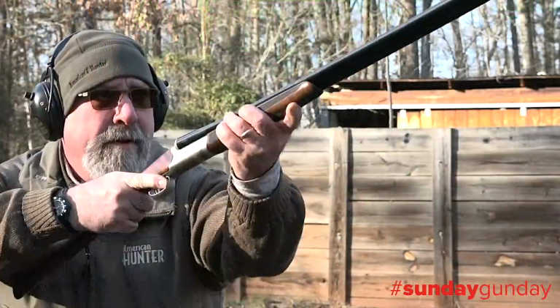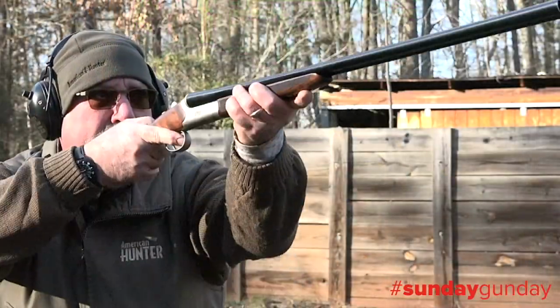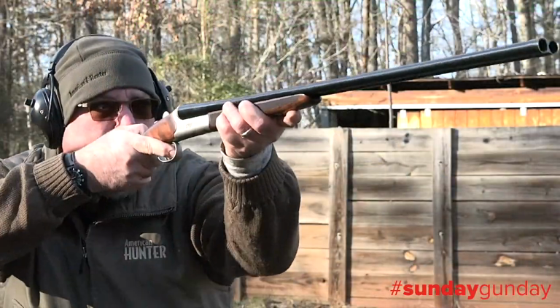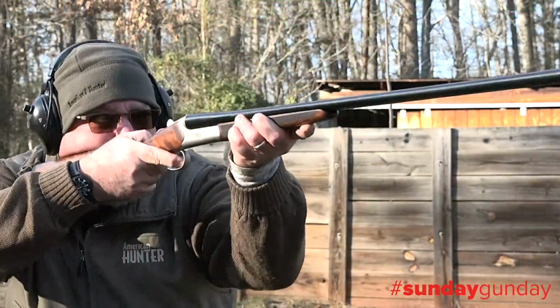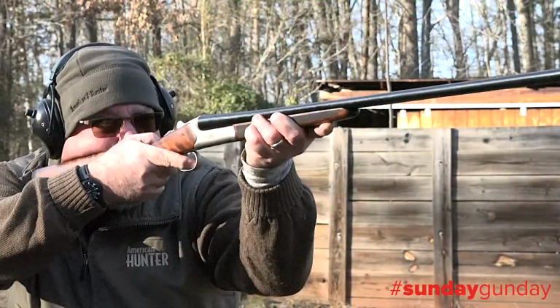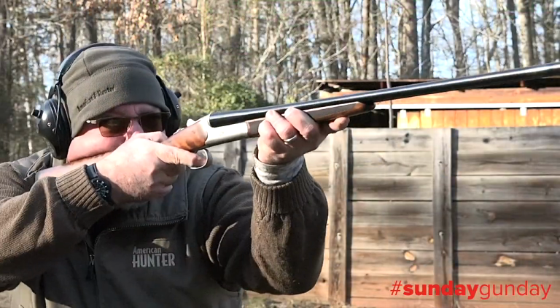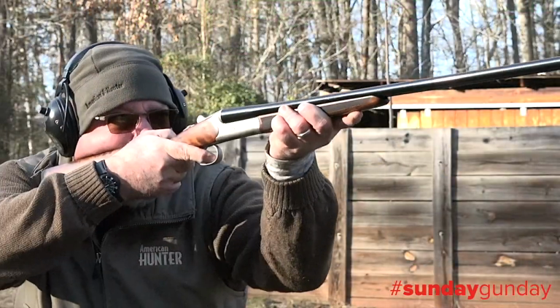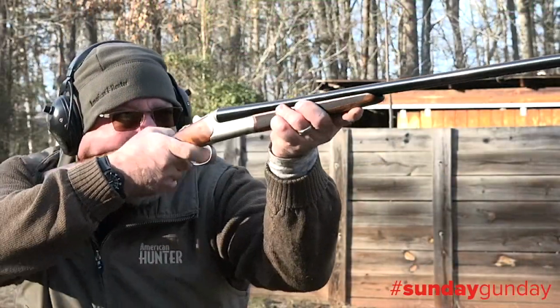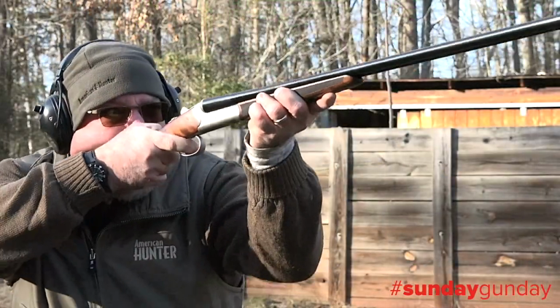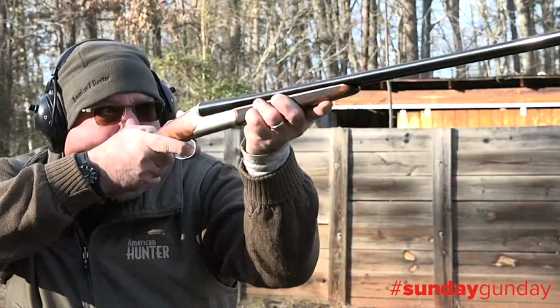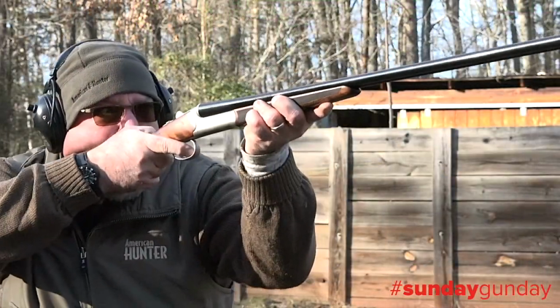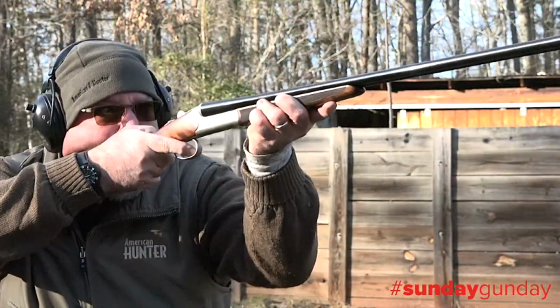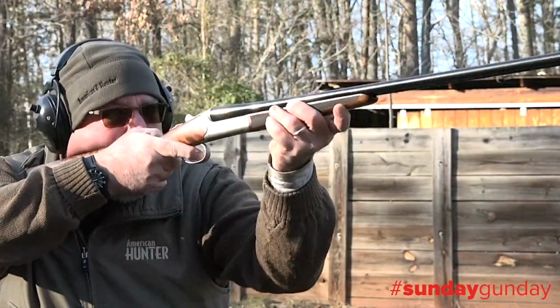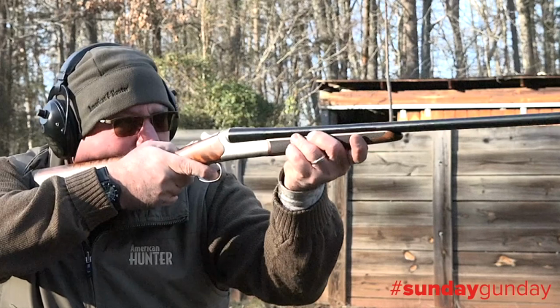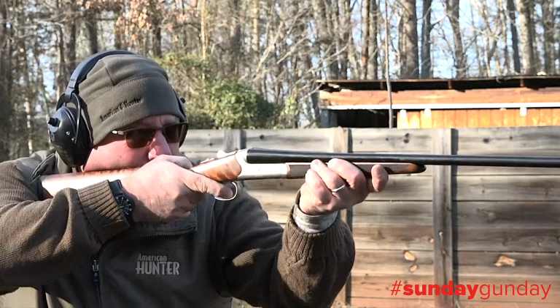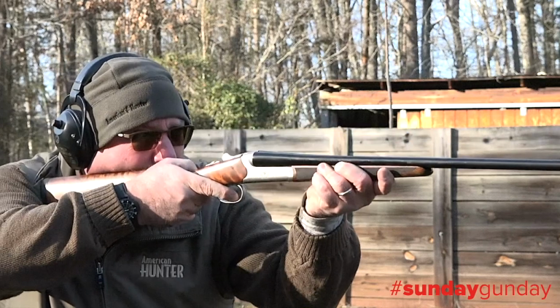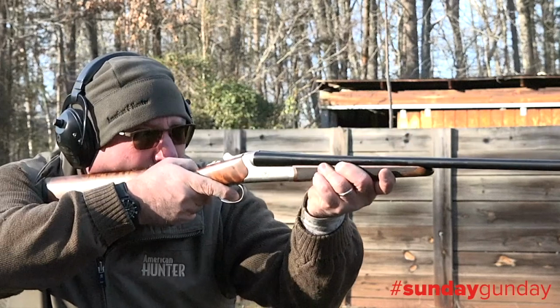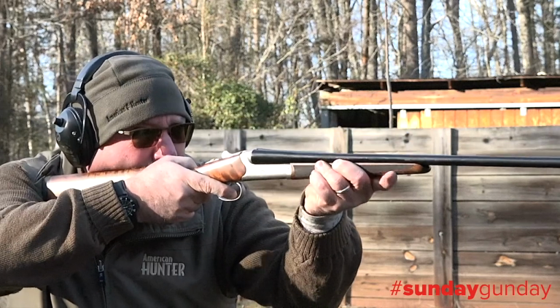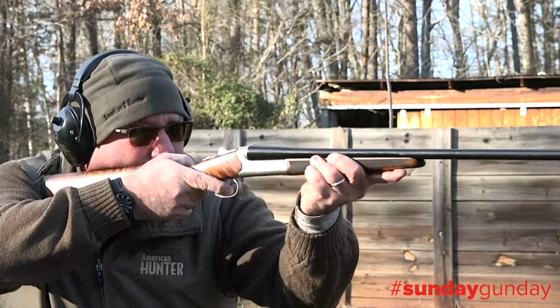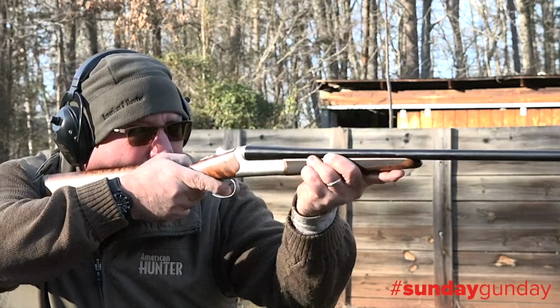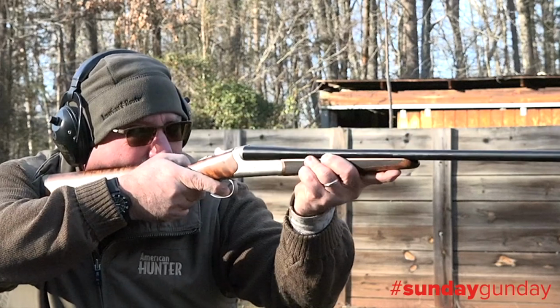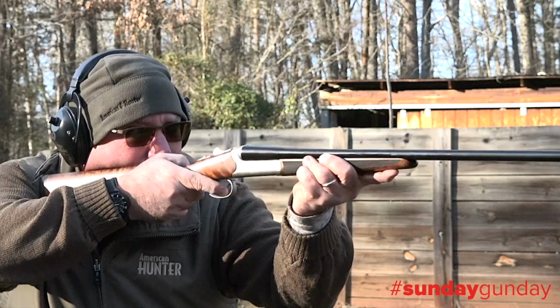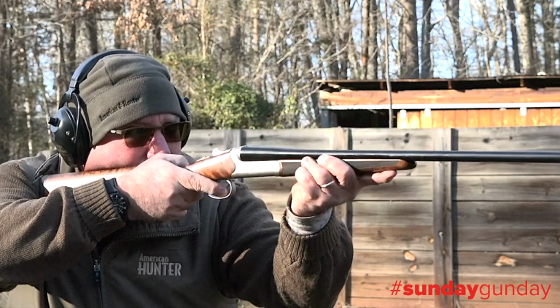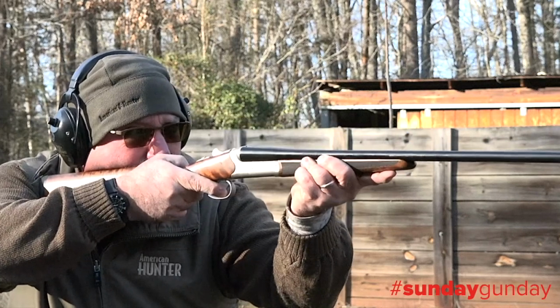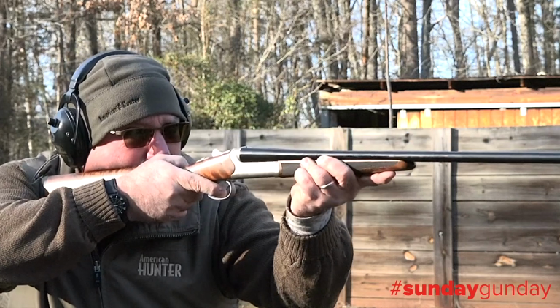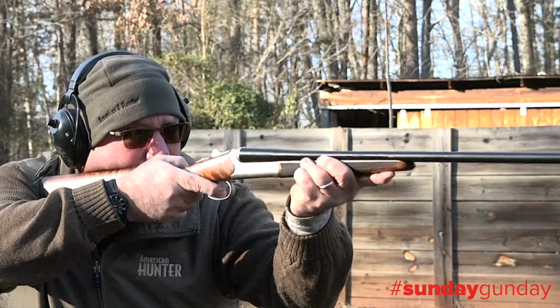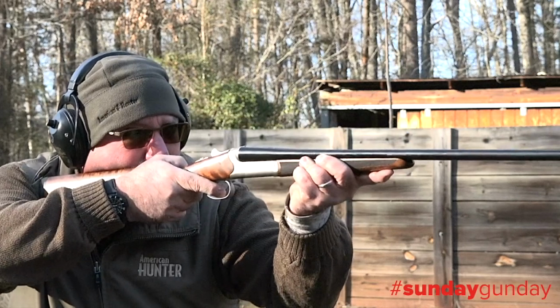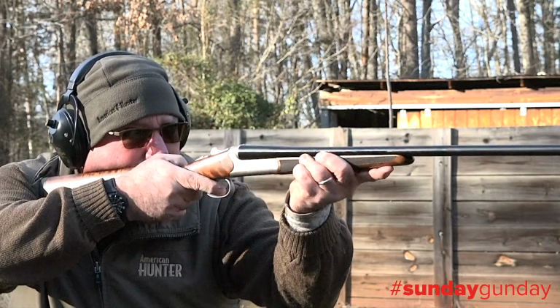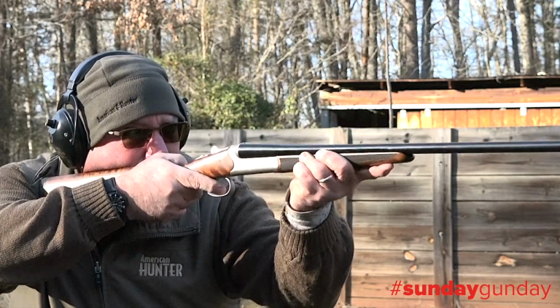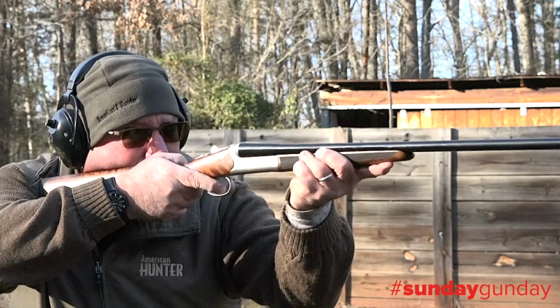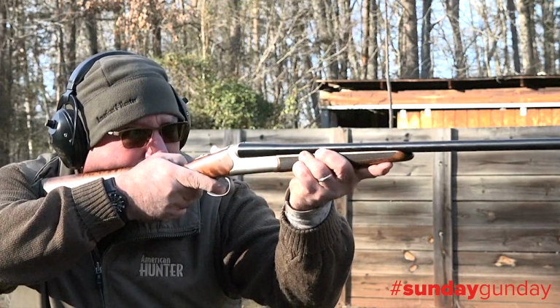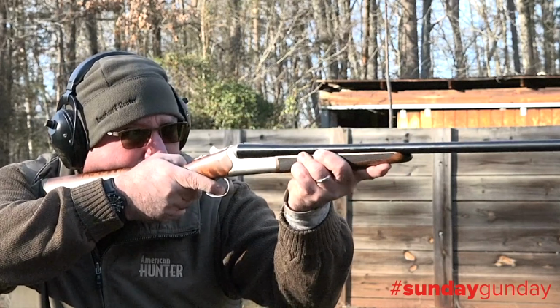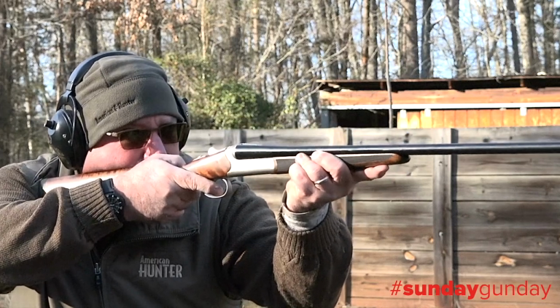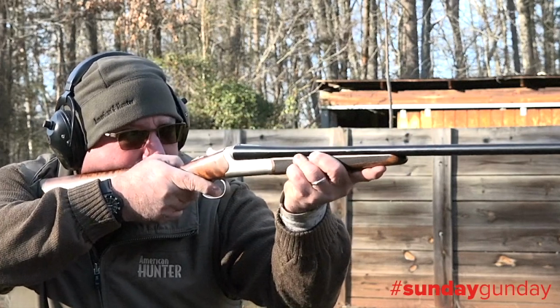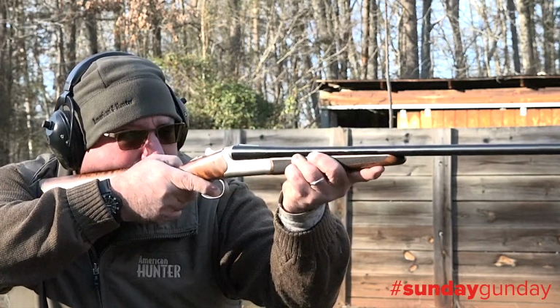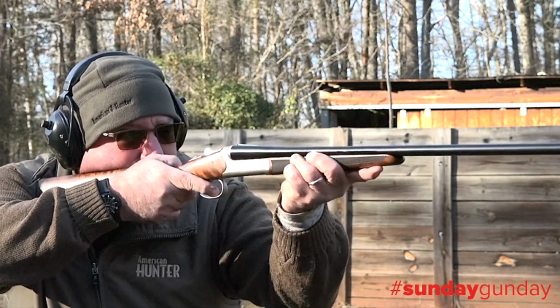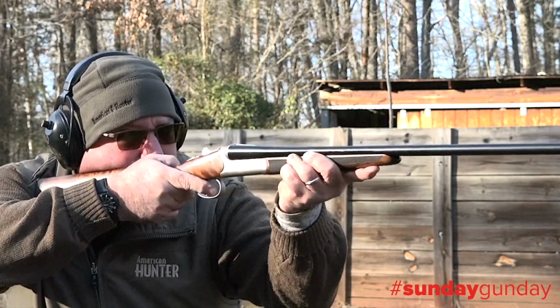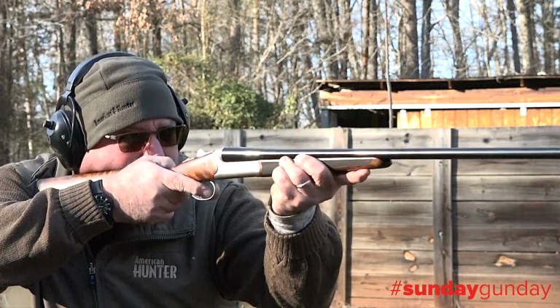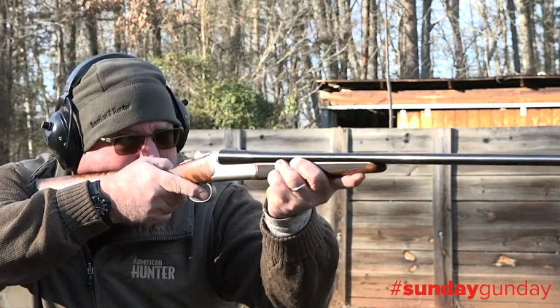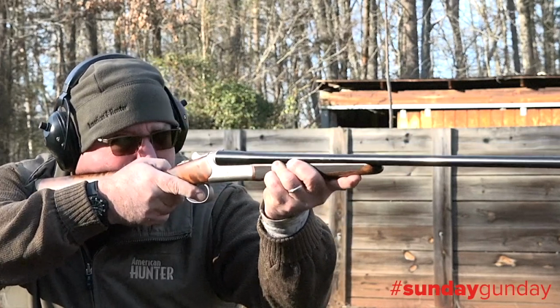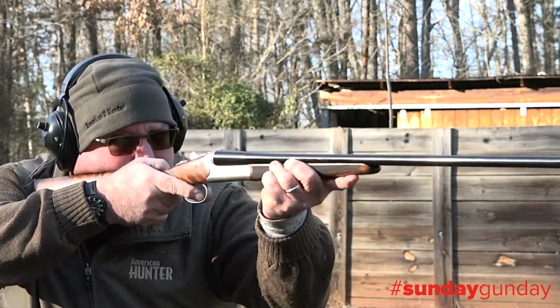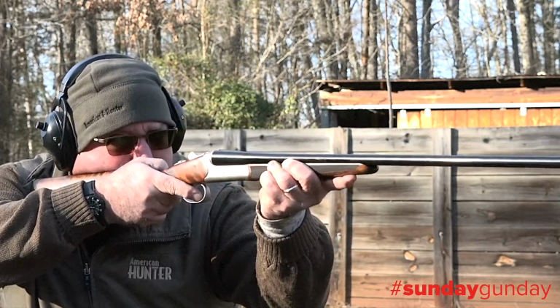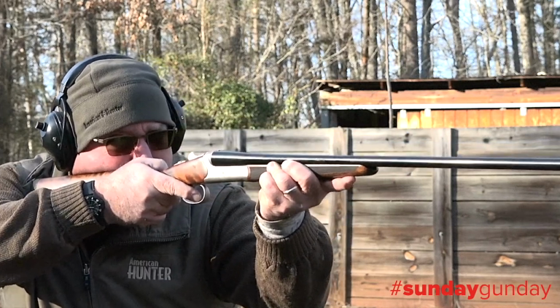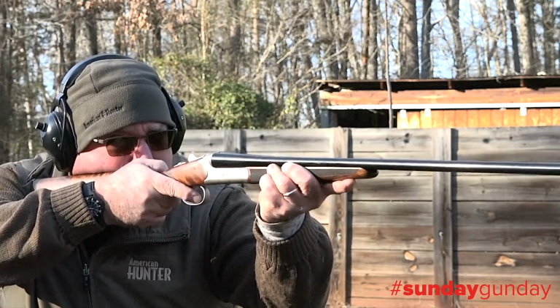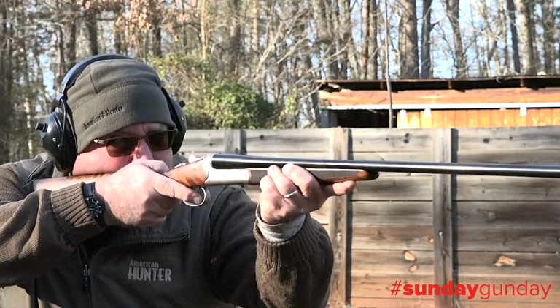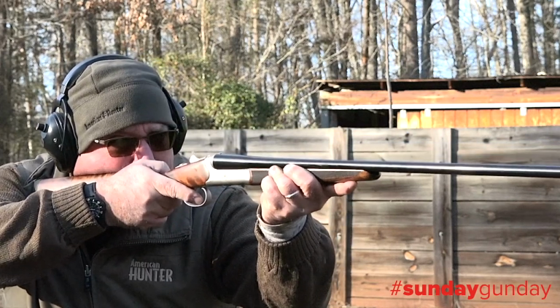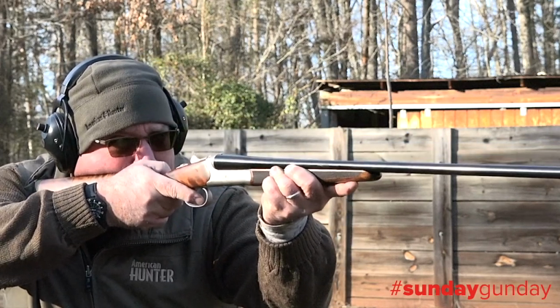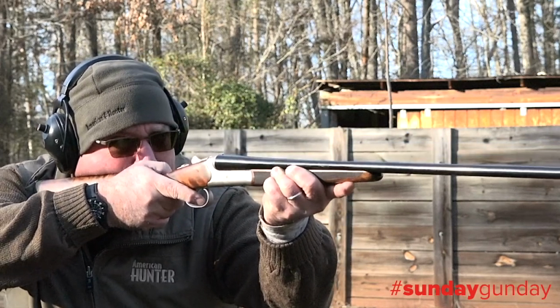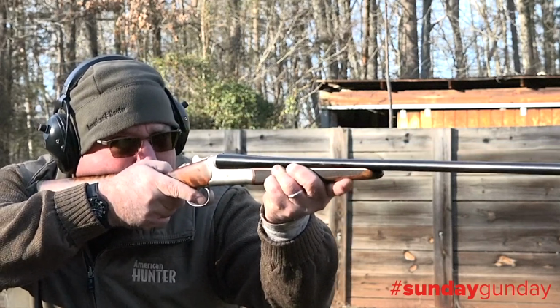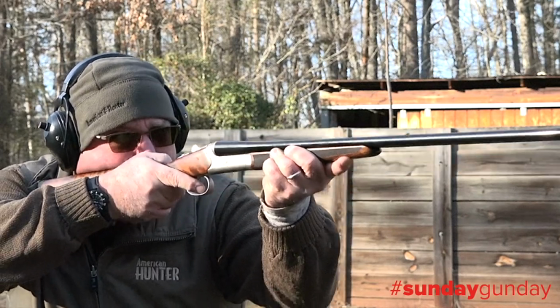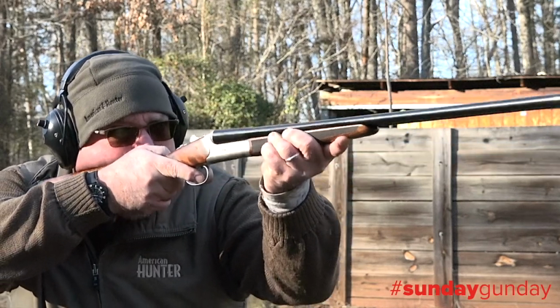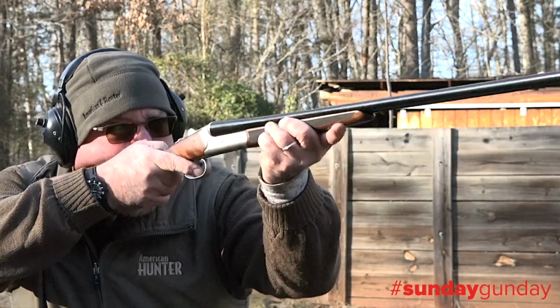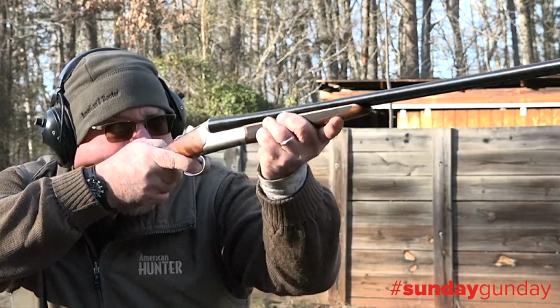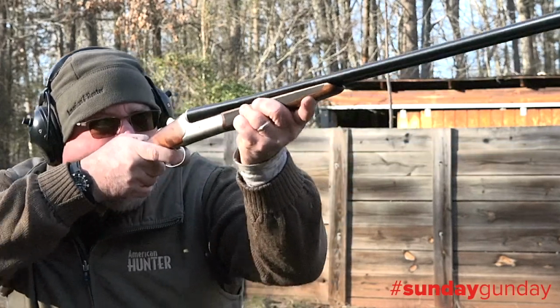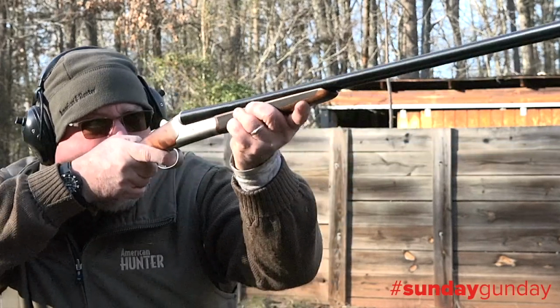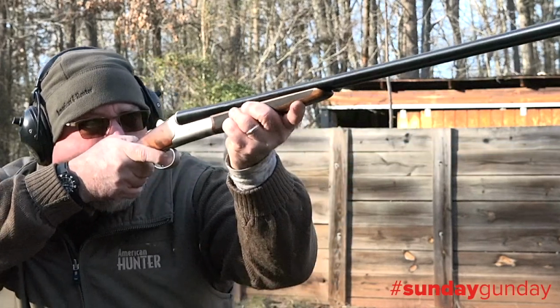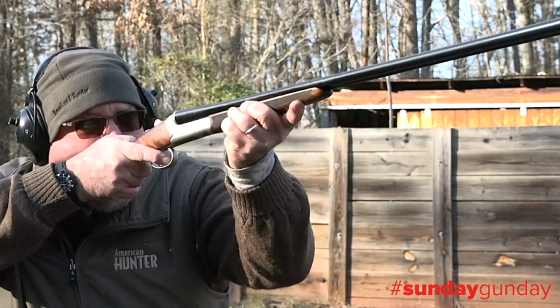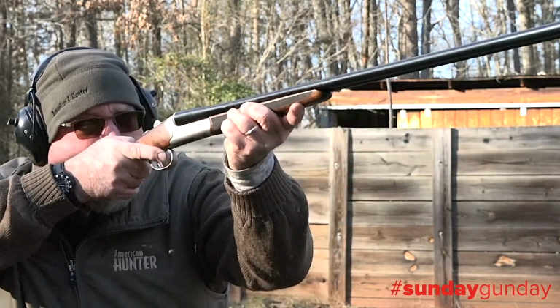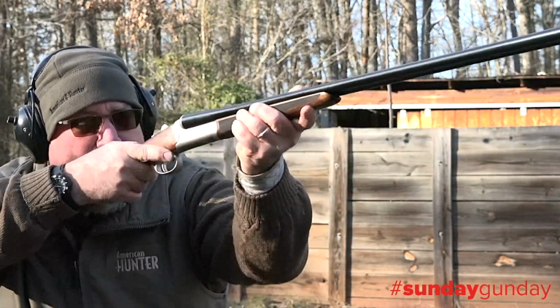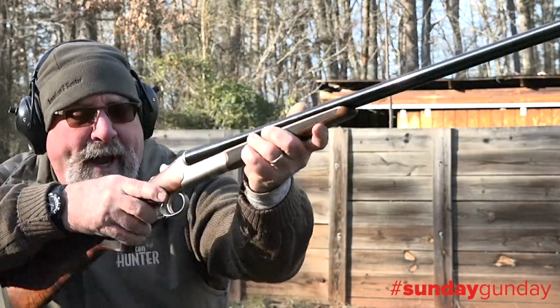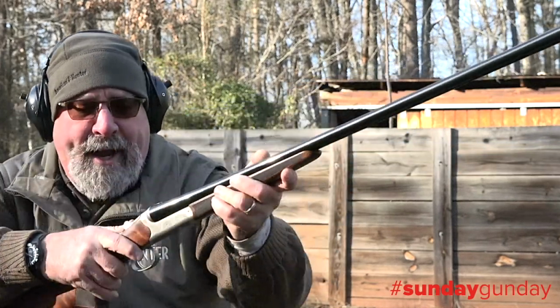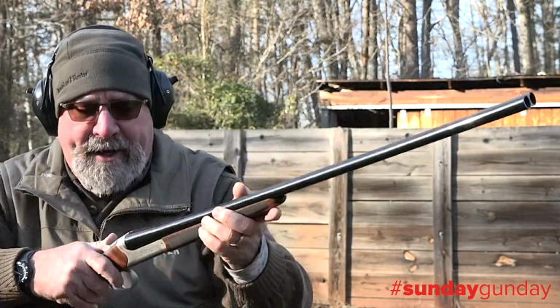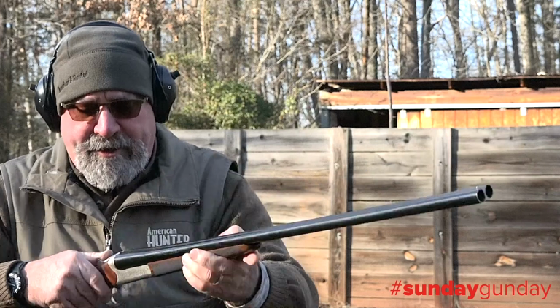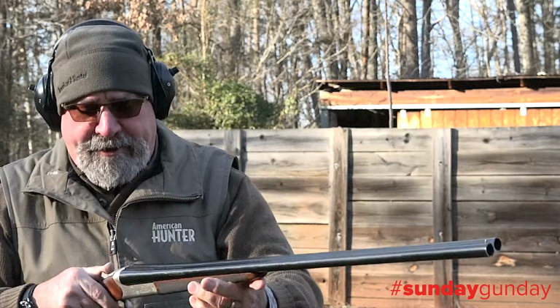Length of pull is a standard 14.5 inches, with a two inch drop at comb and a two and a half inch drop at the heel.